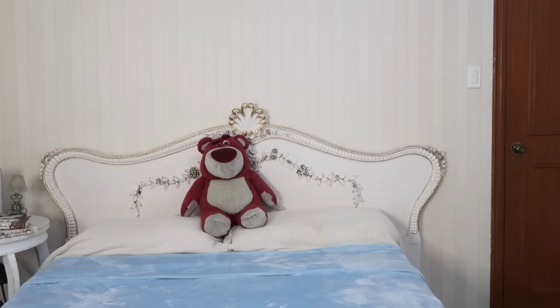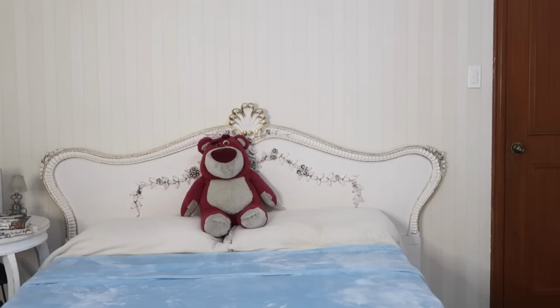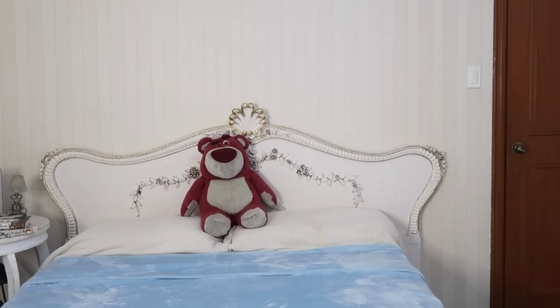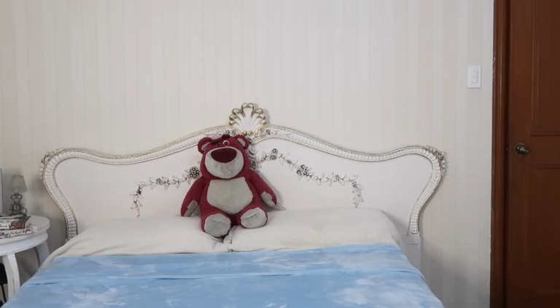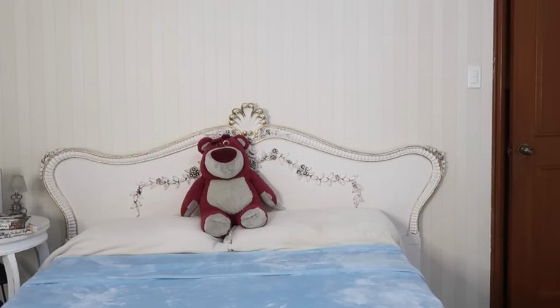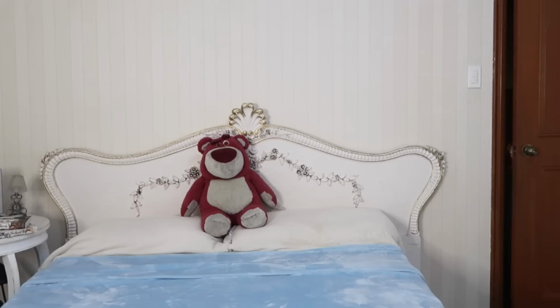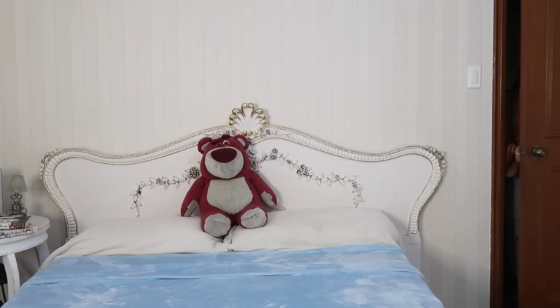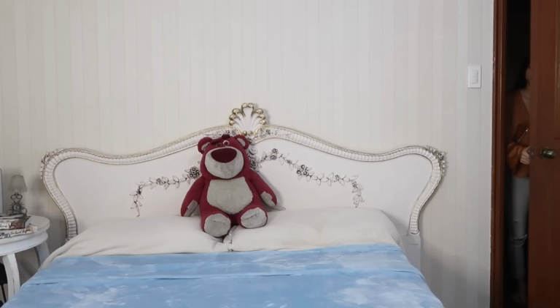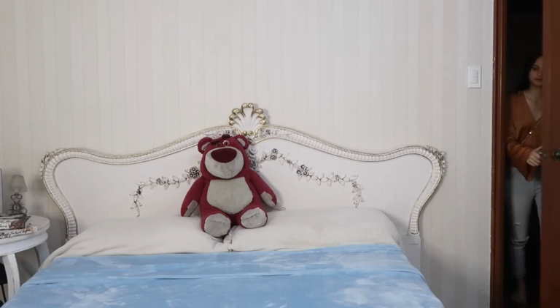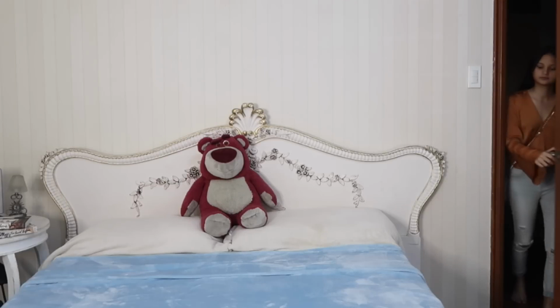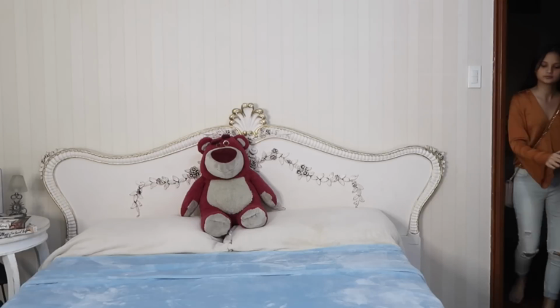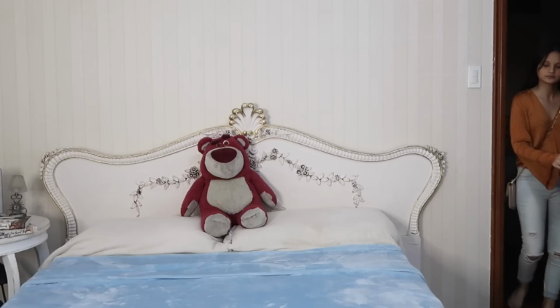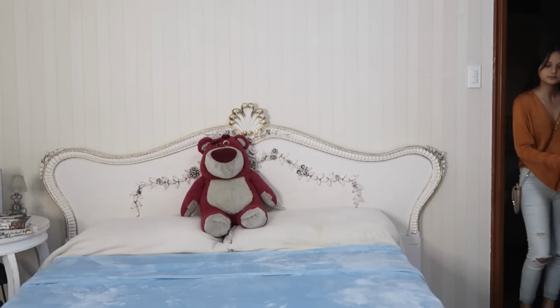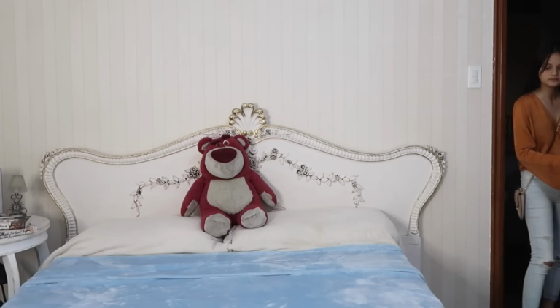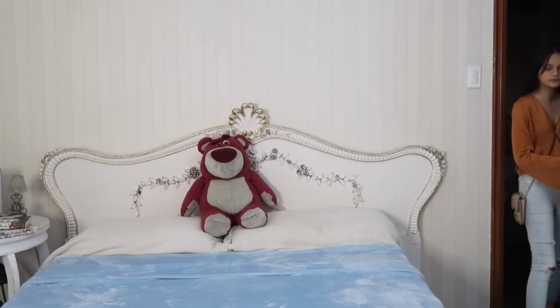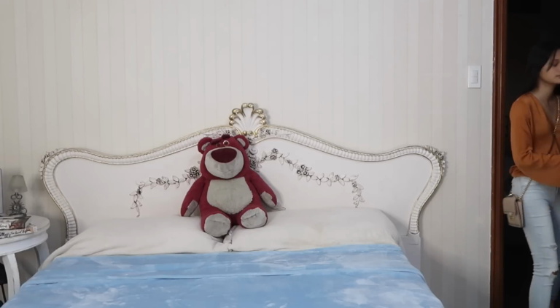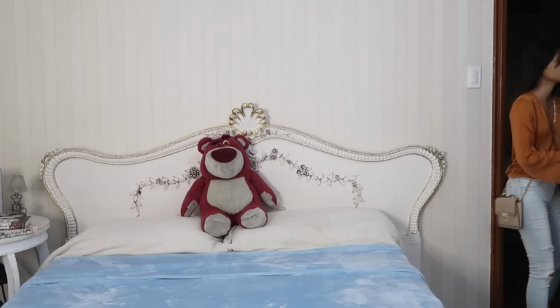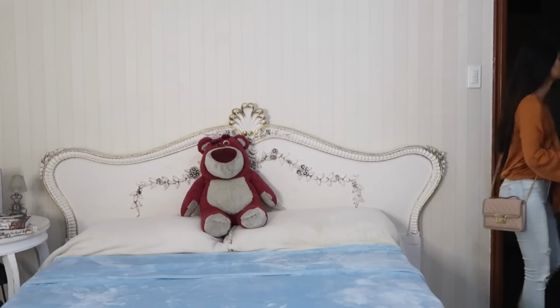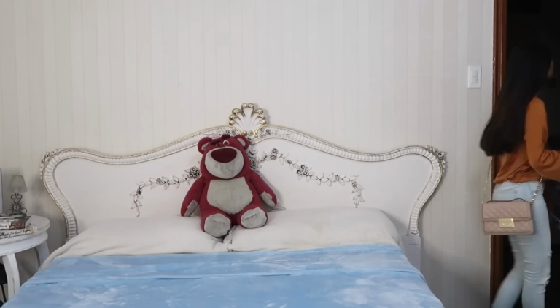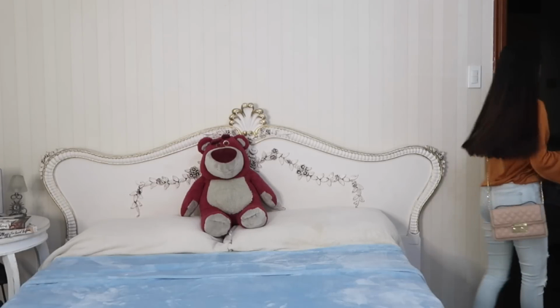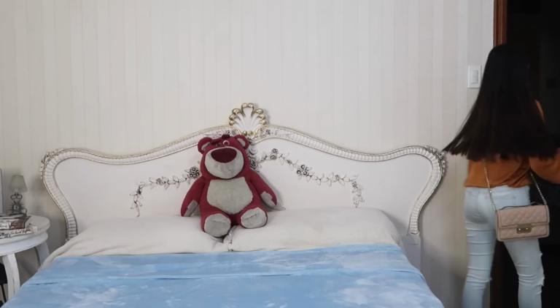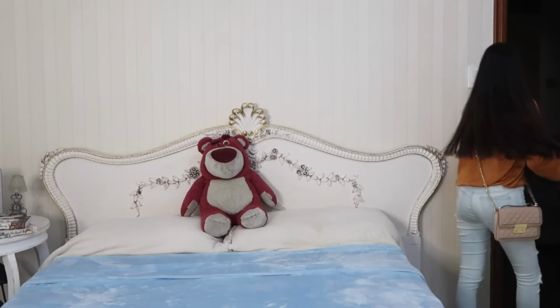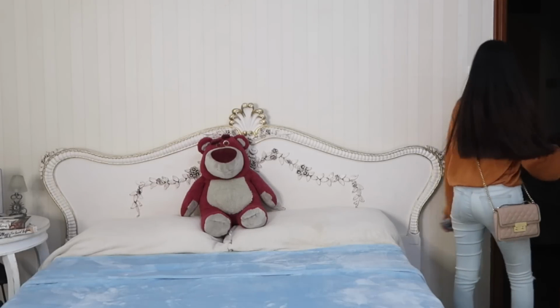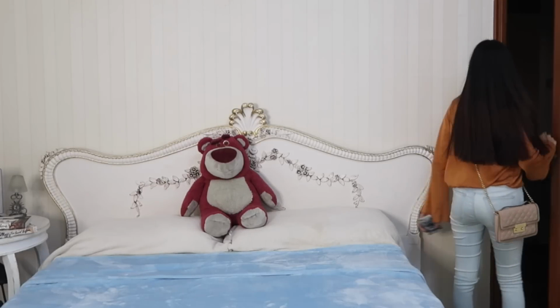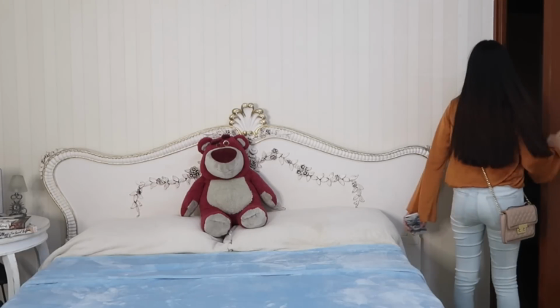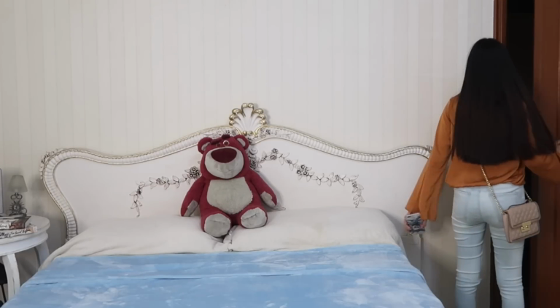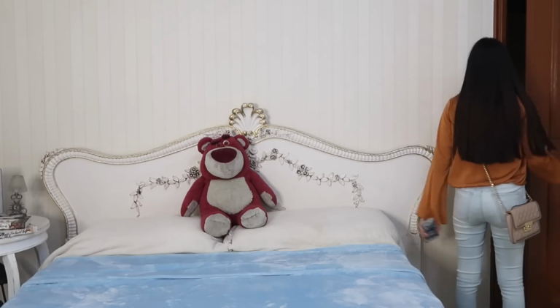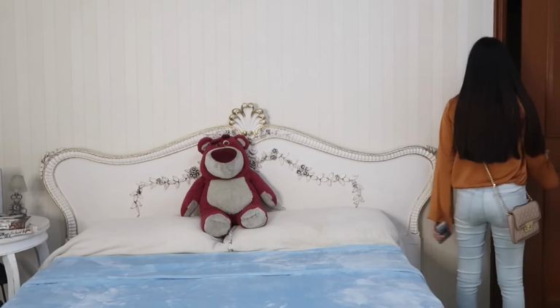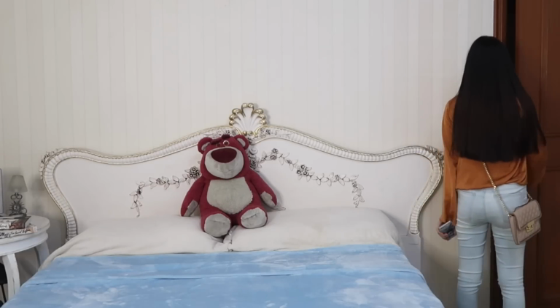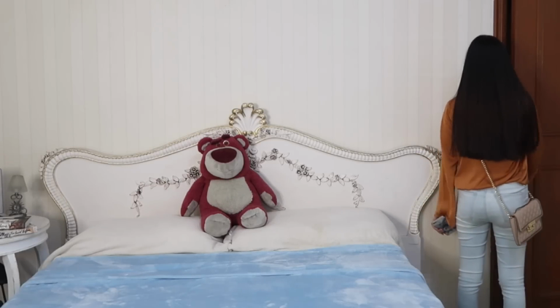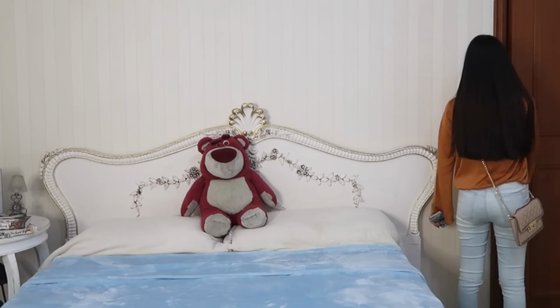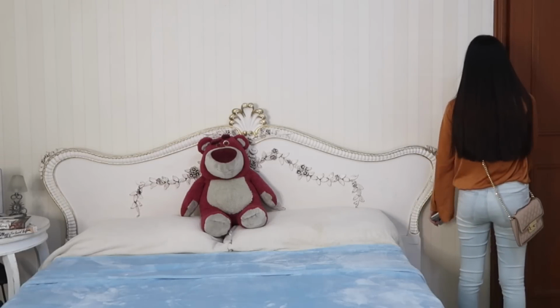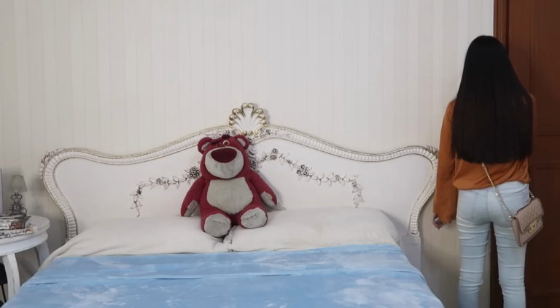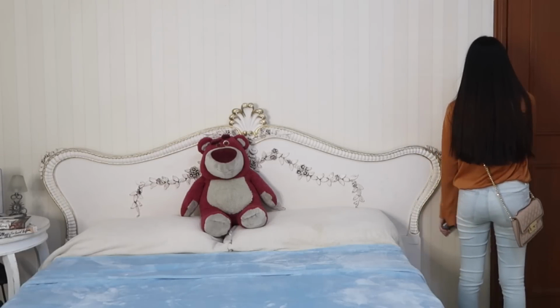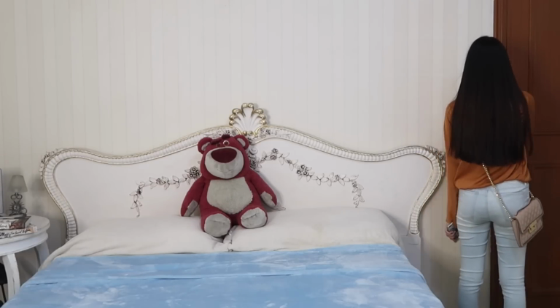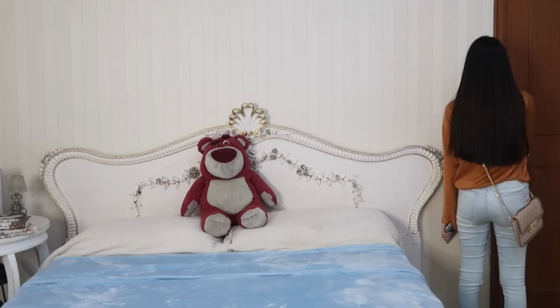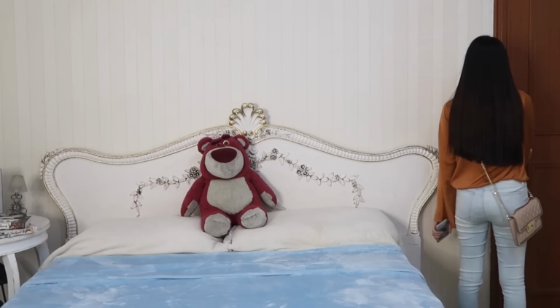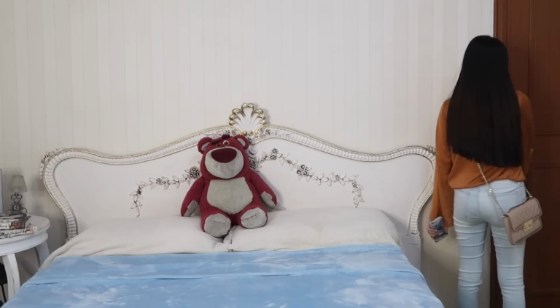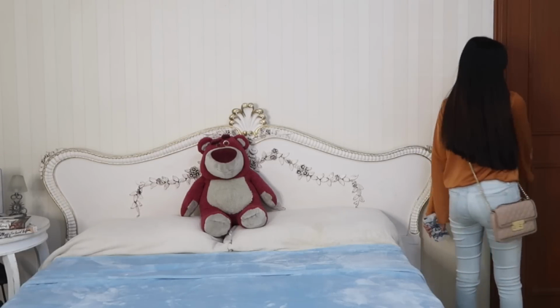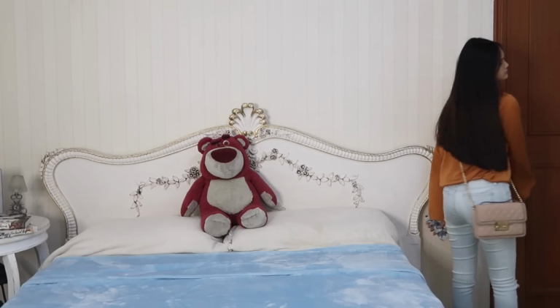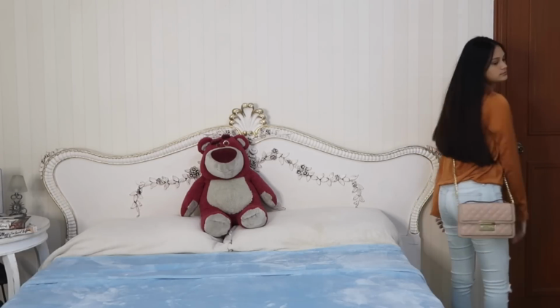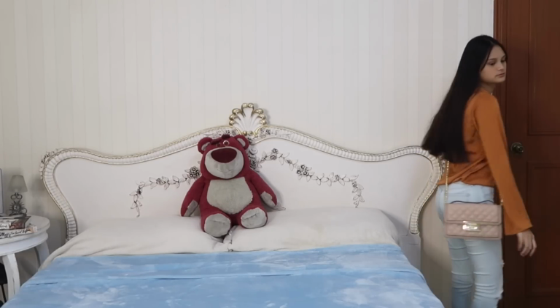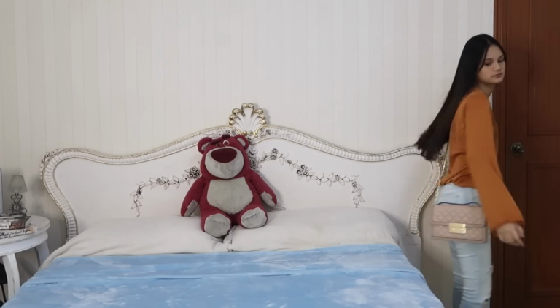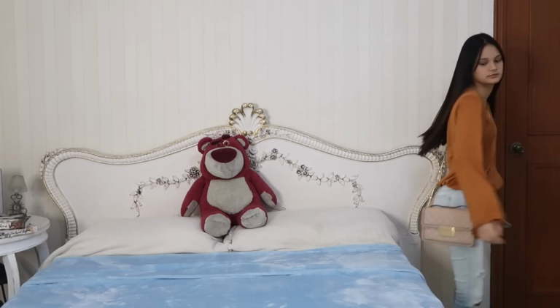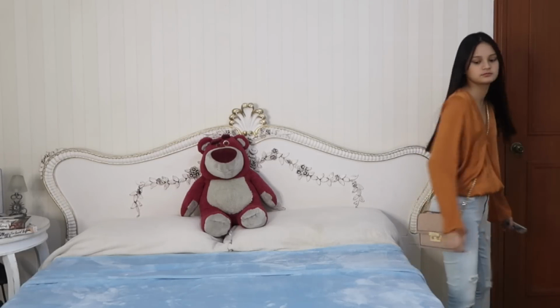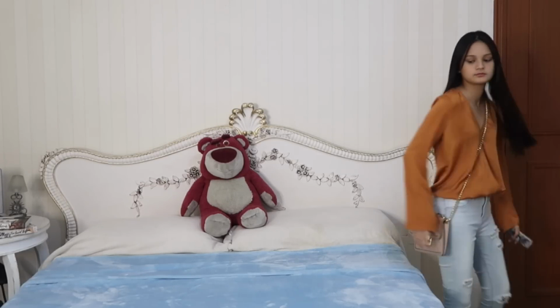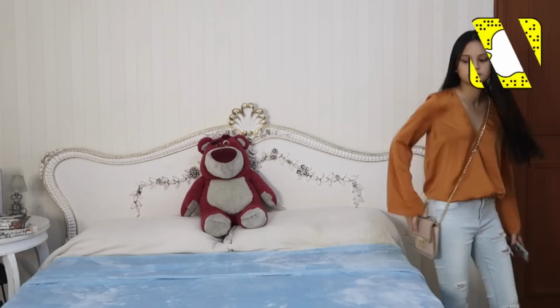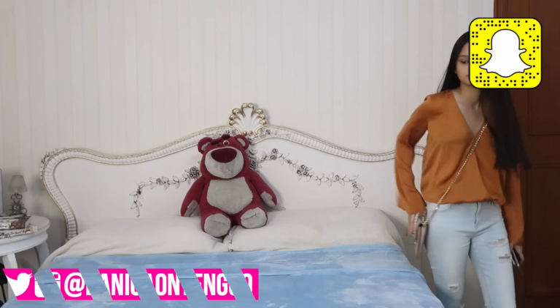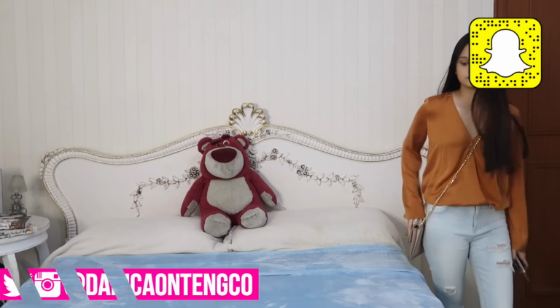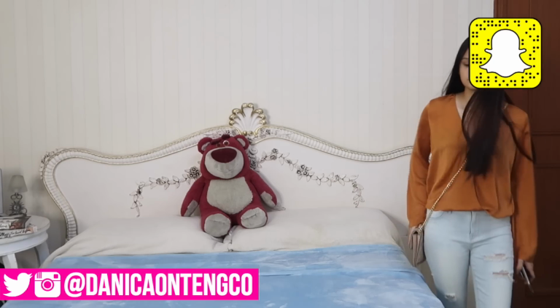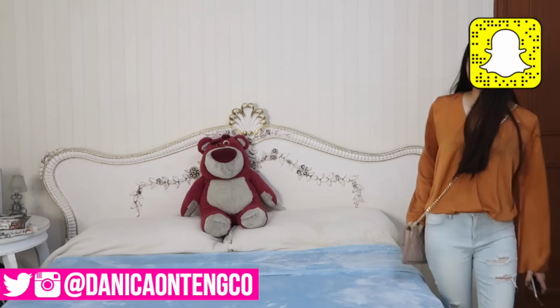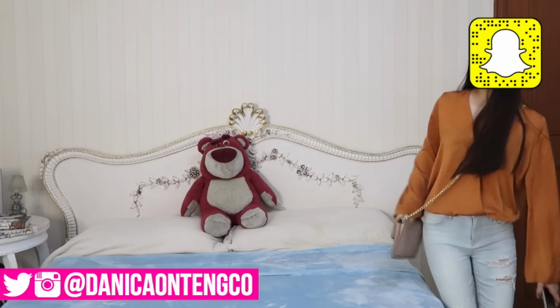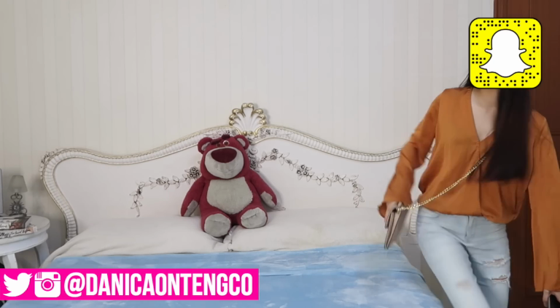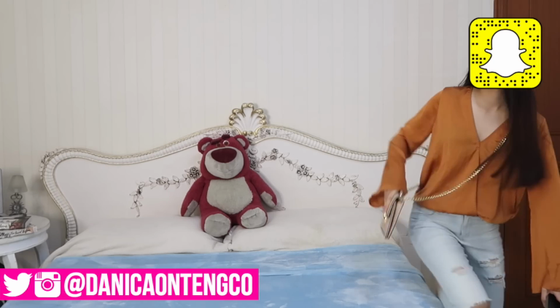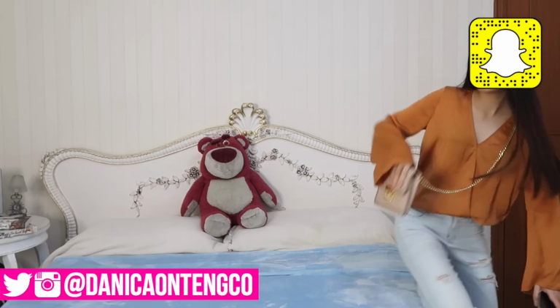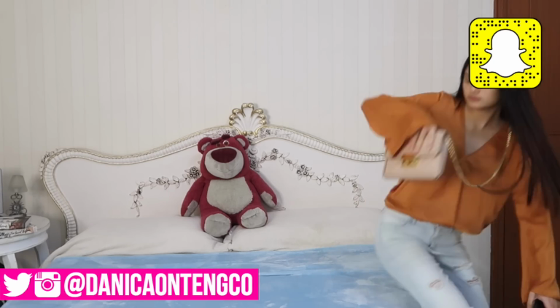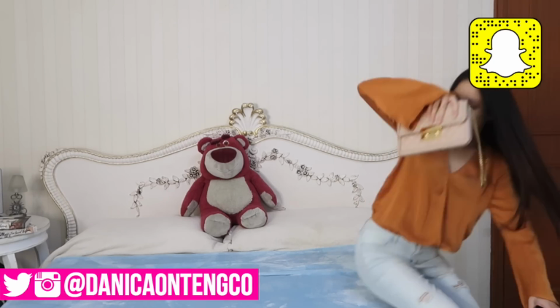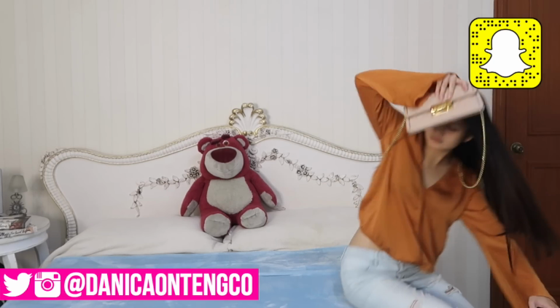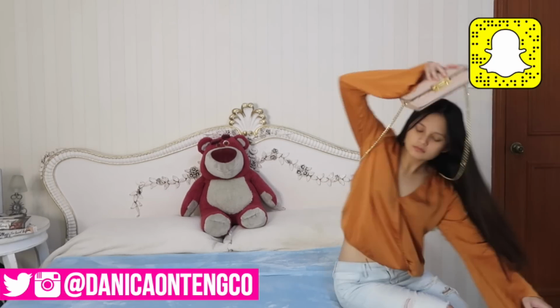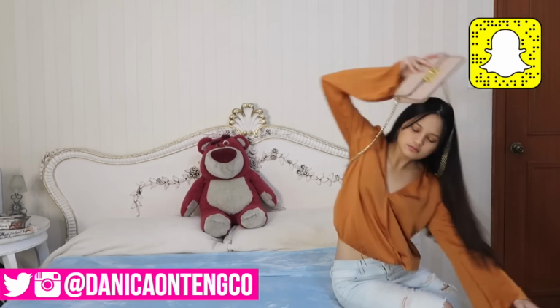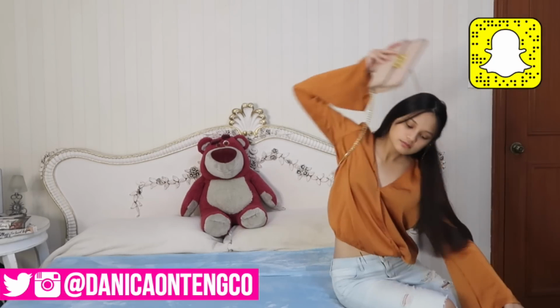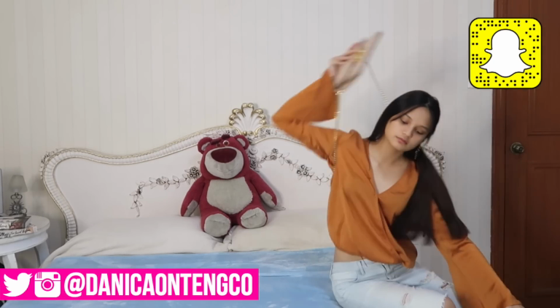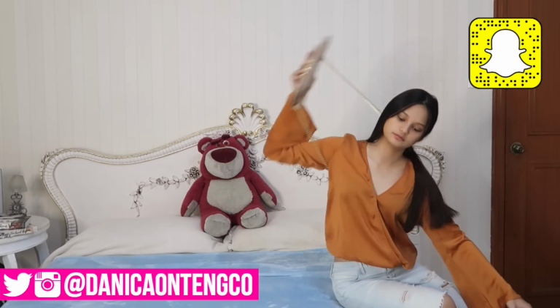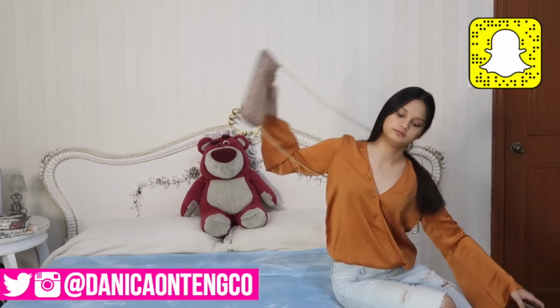Hey guys, it's Danica. Welcome or welcome back to my channel. For today's video, I'm gonna be showing you guys my summer night routine.